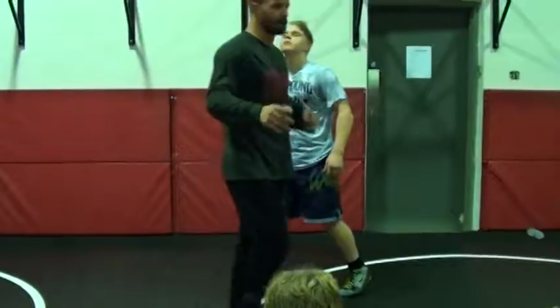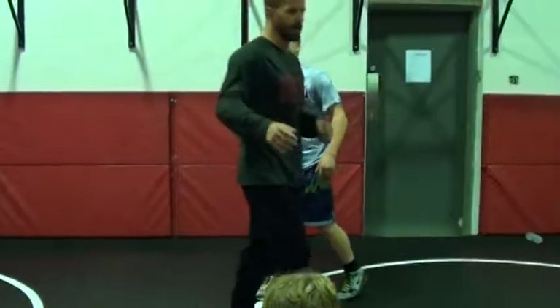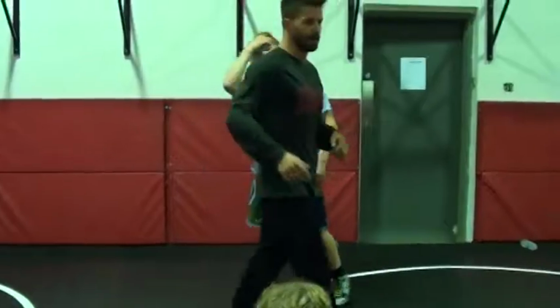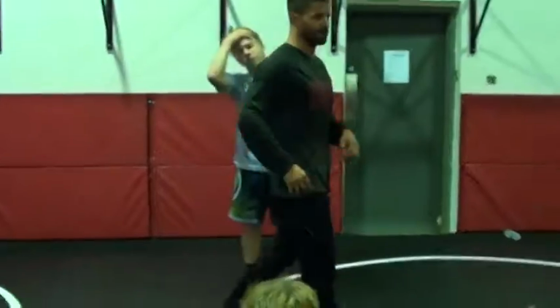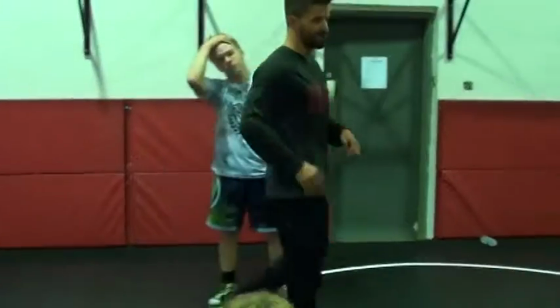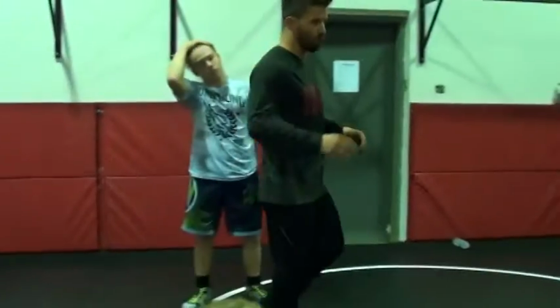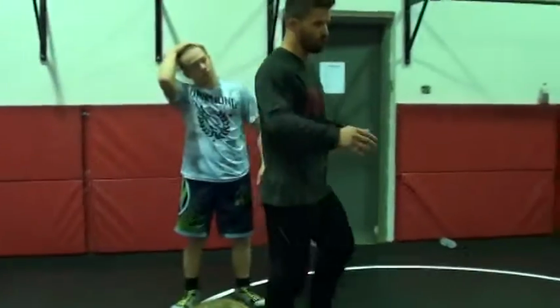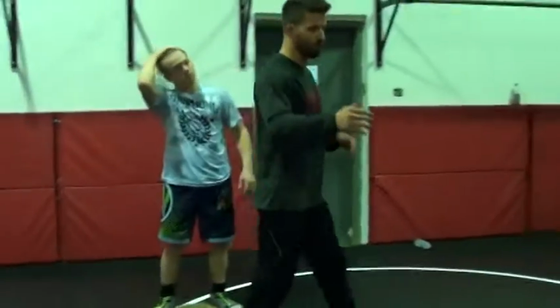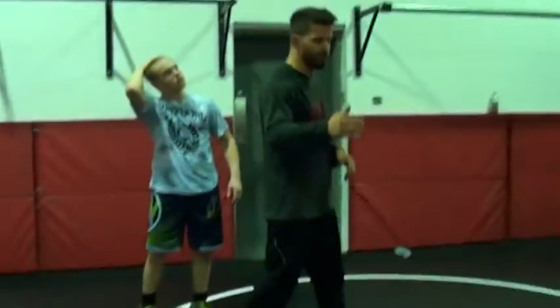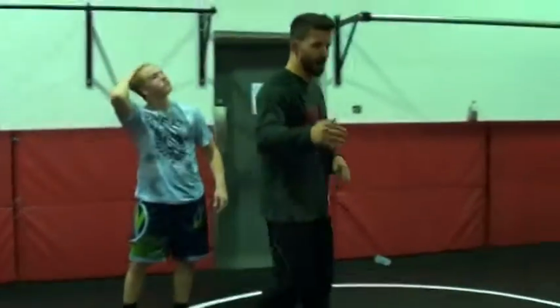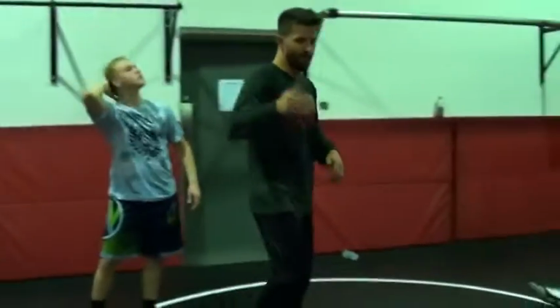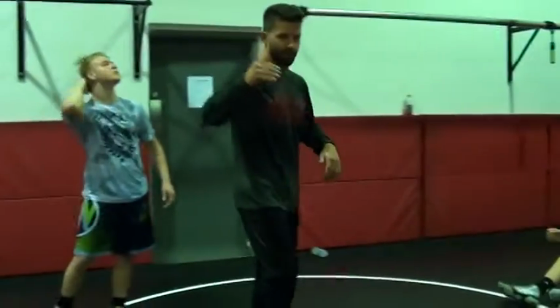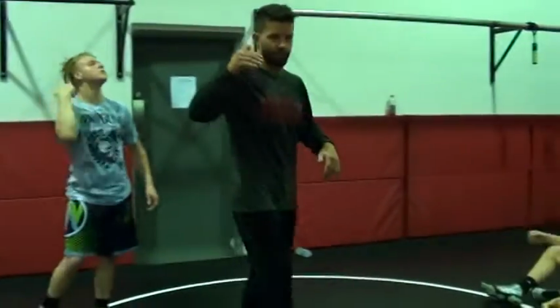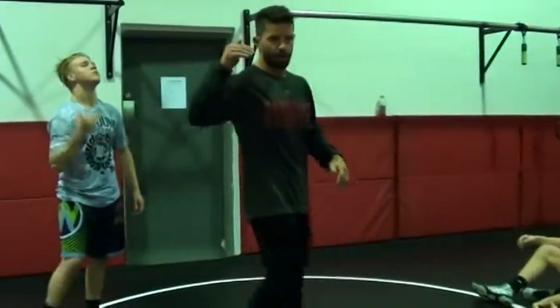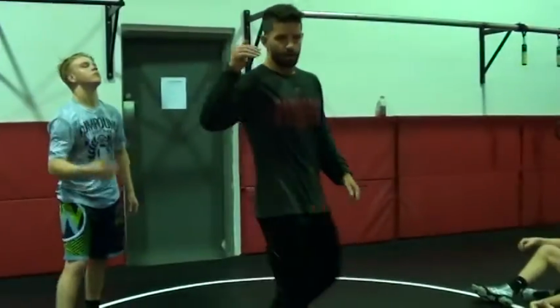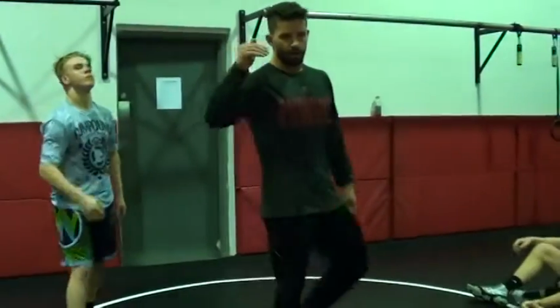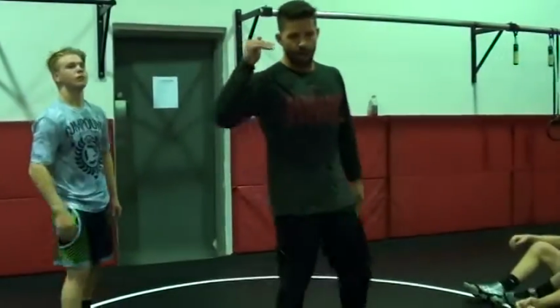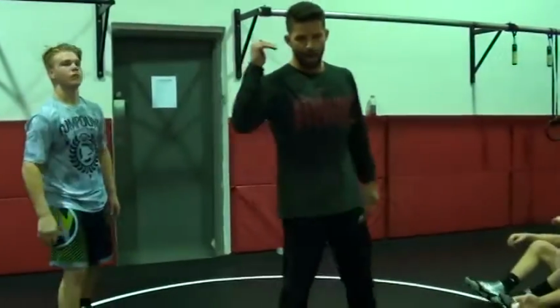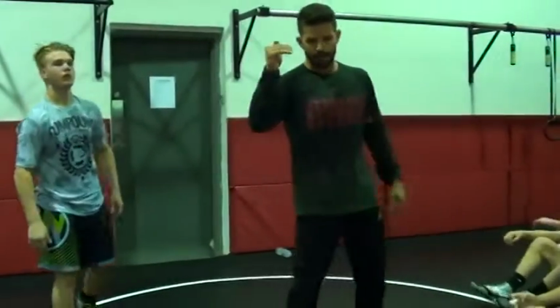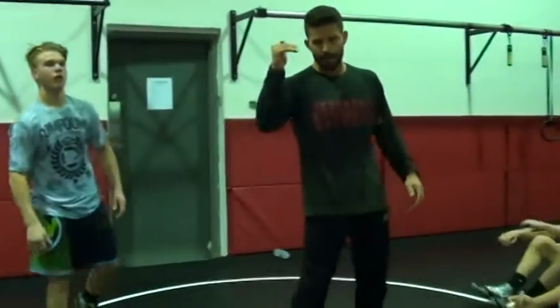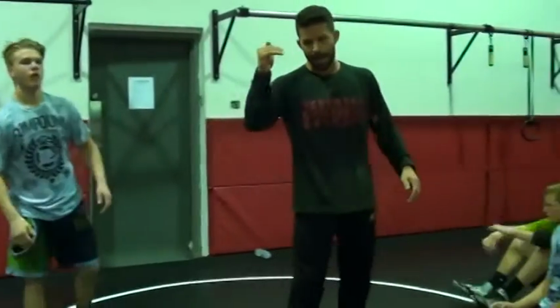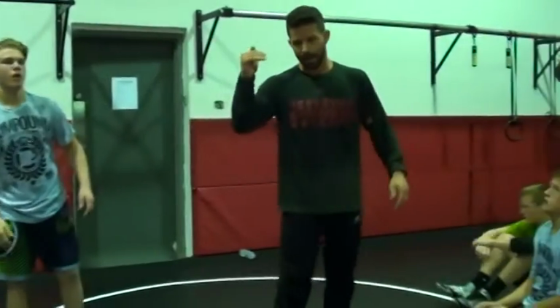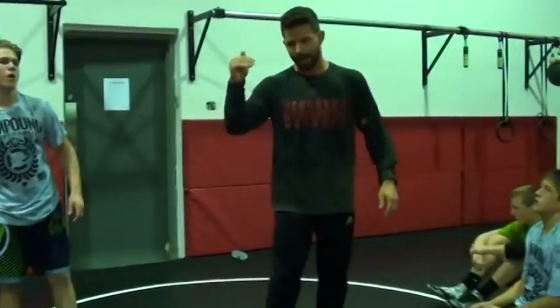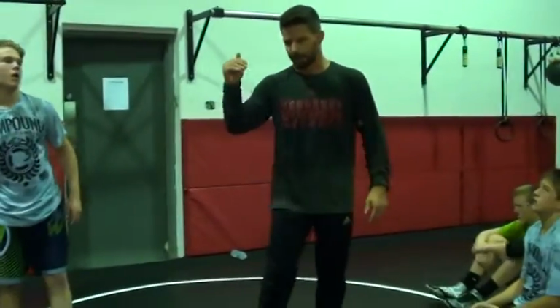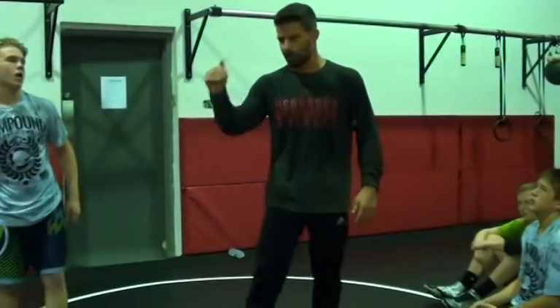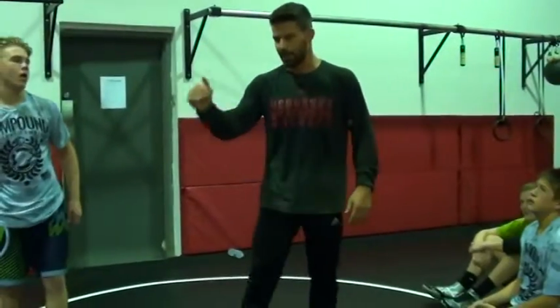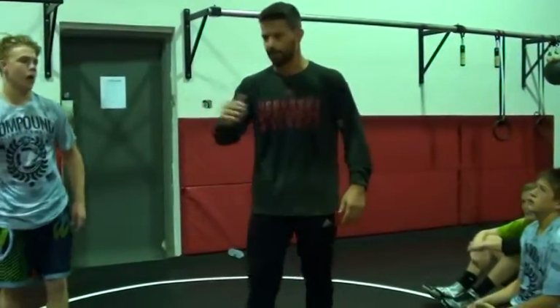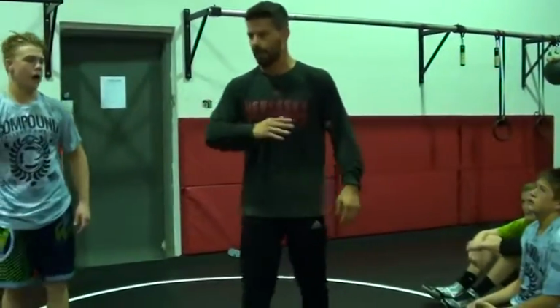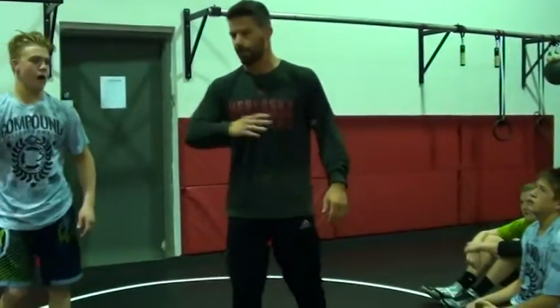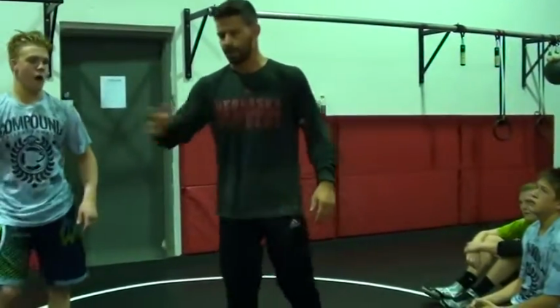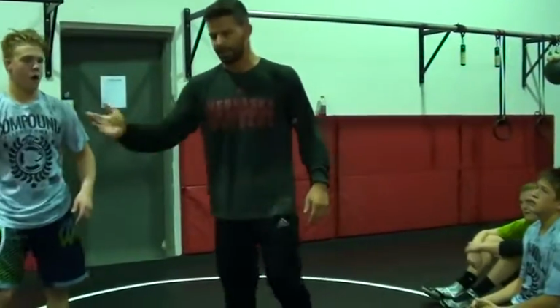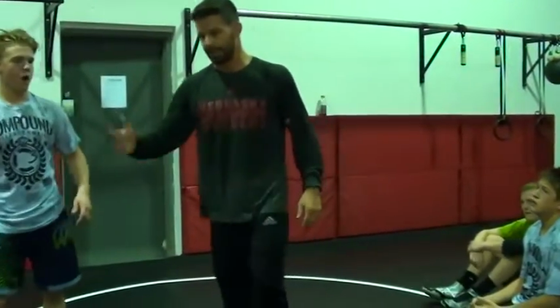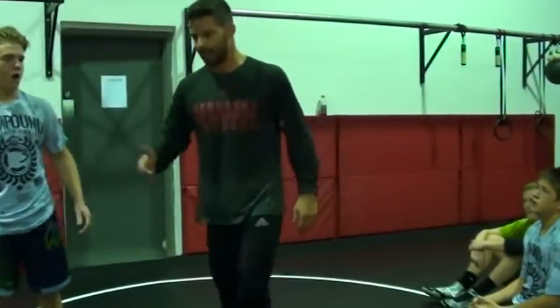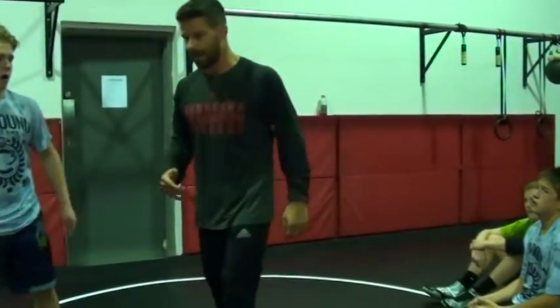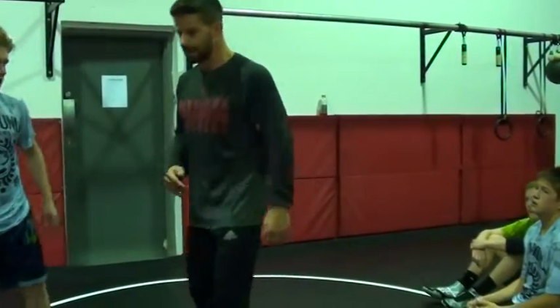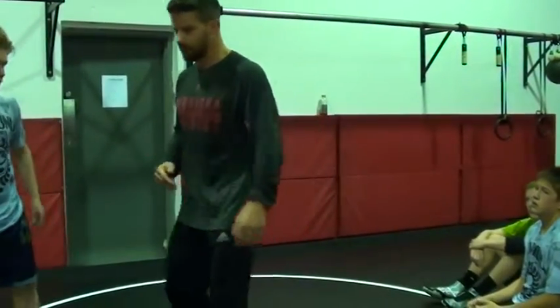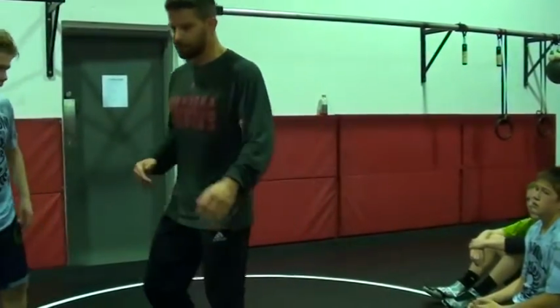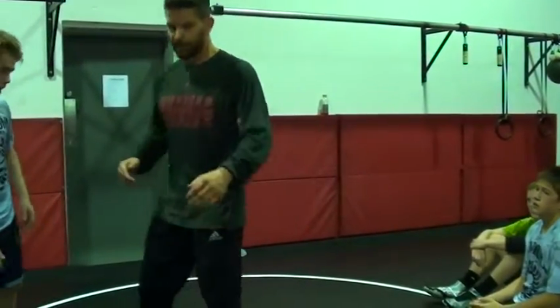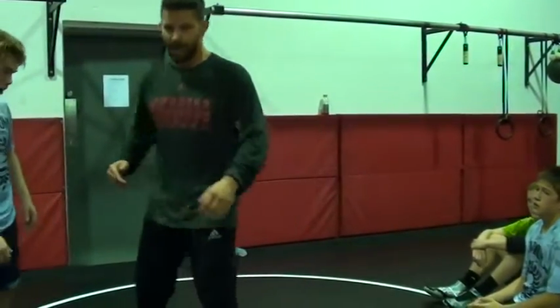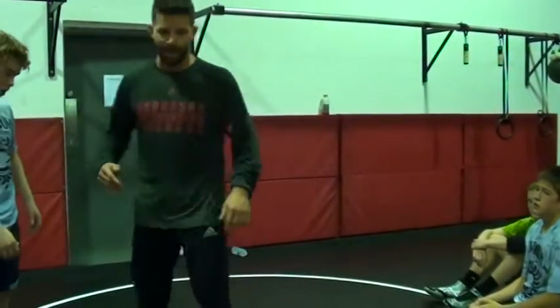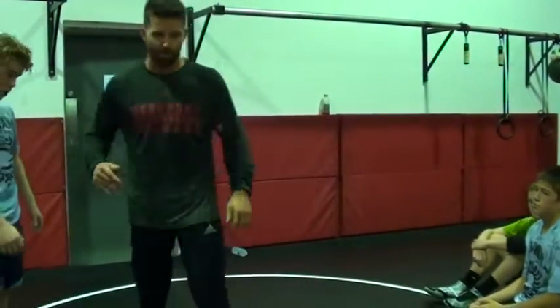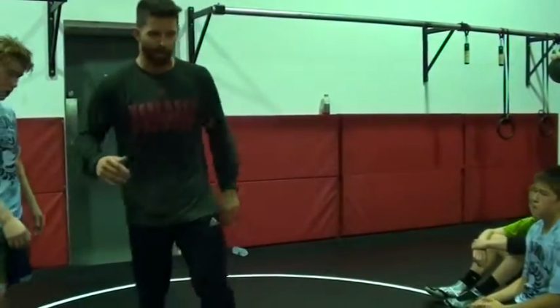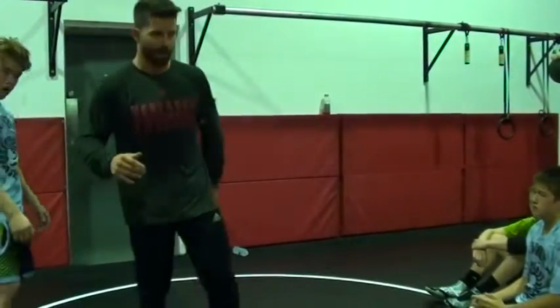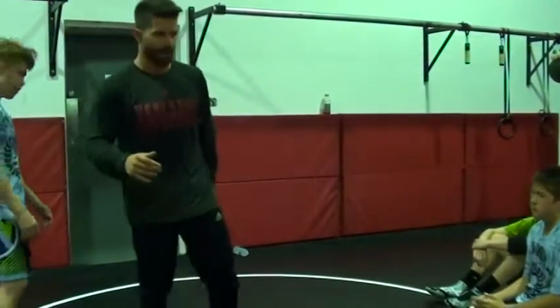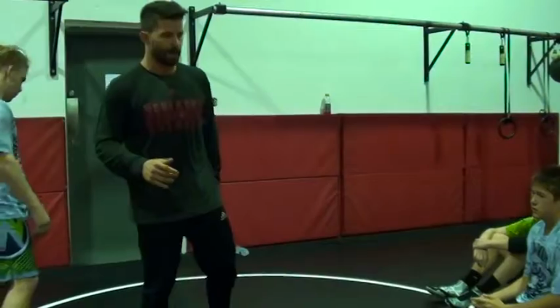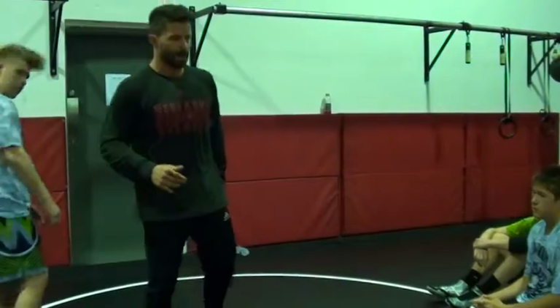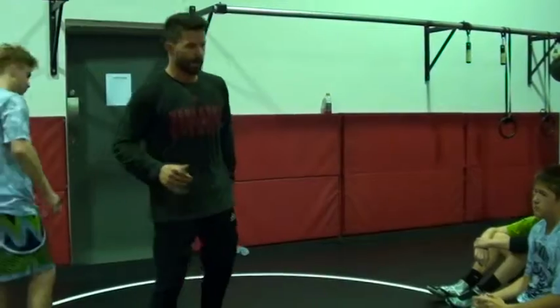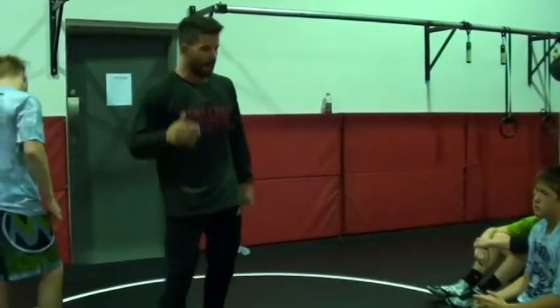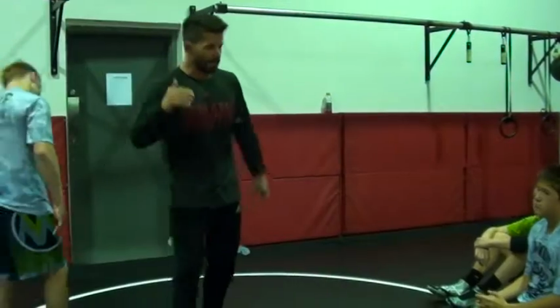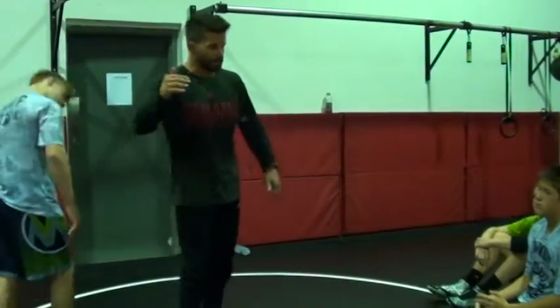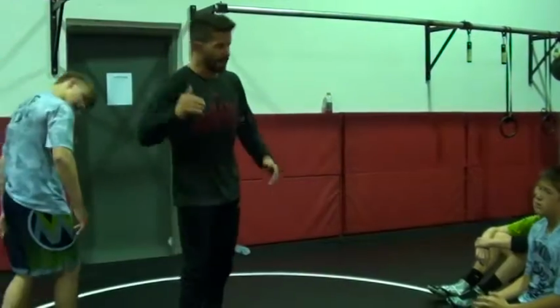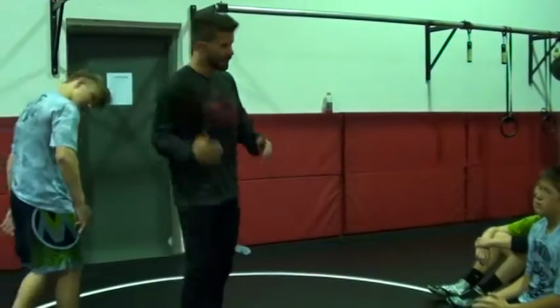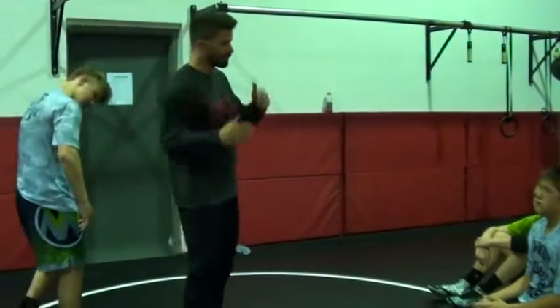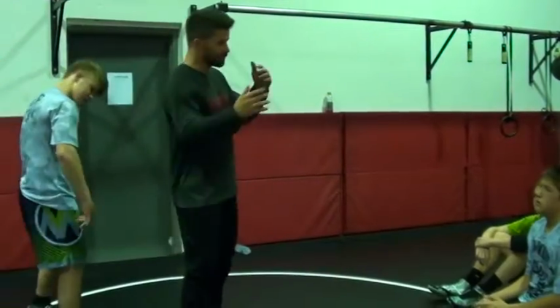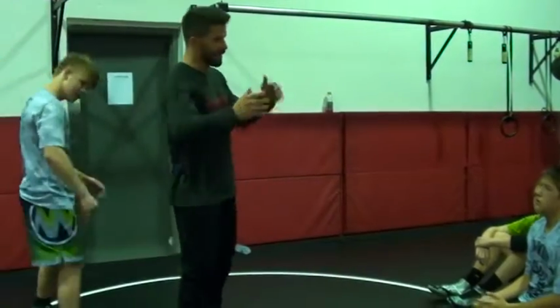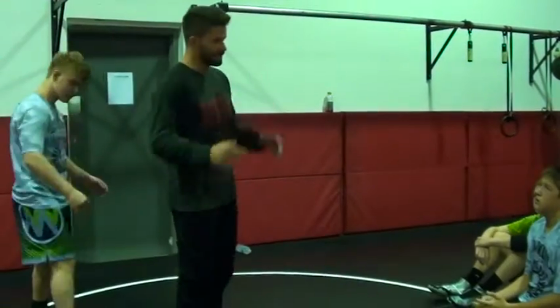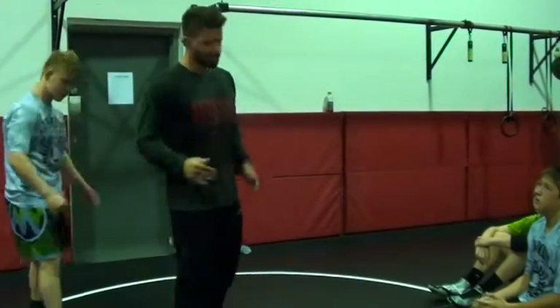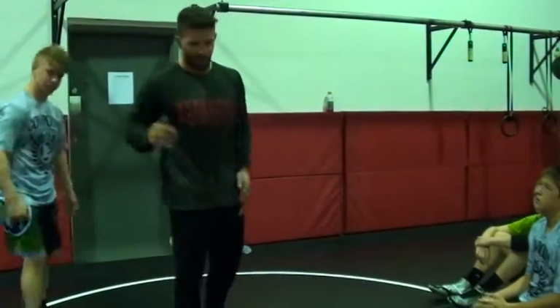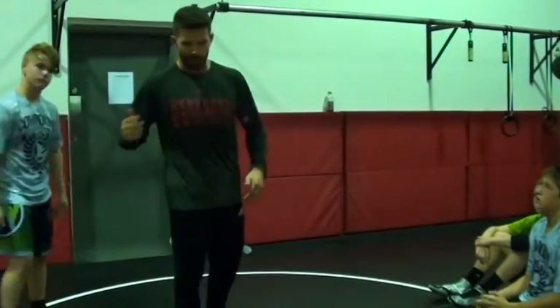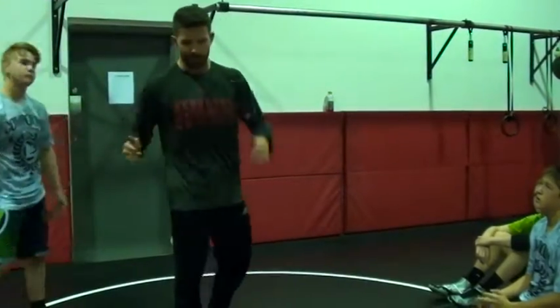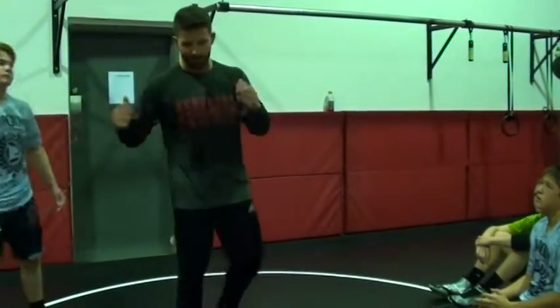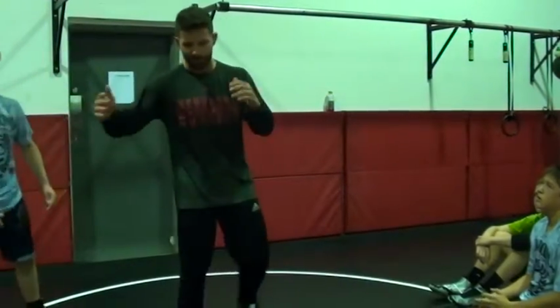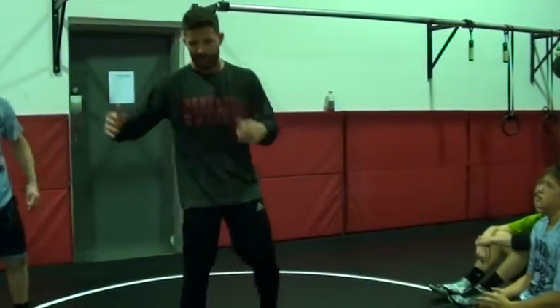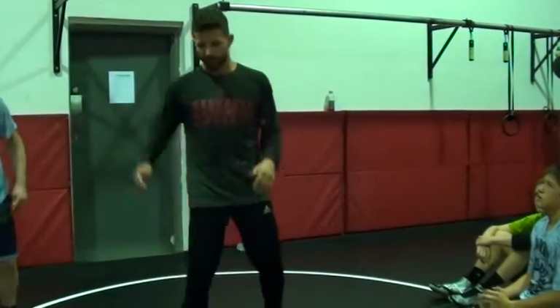We're talking about scoring collar ties, right? You guys have probably all seen that, especially in Iowa. Collar ties, shots, collar tie, shots.